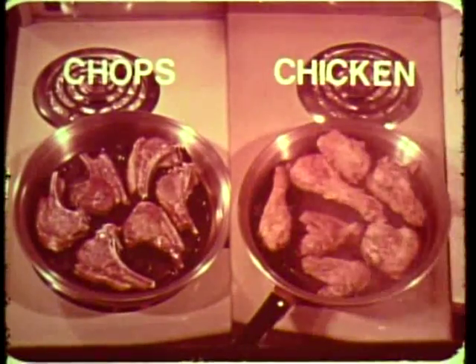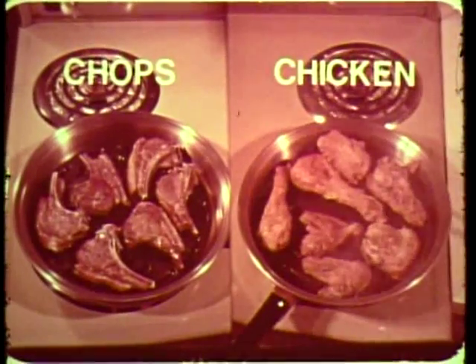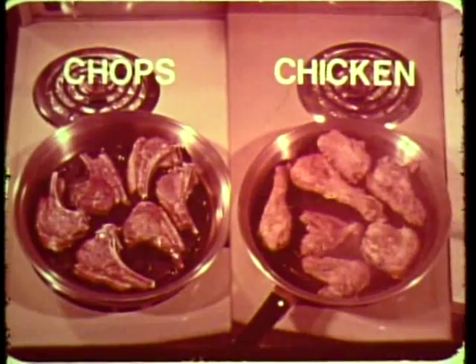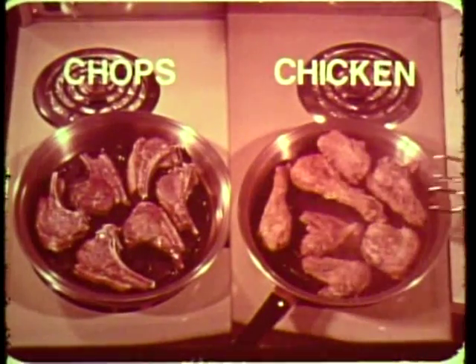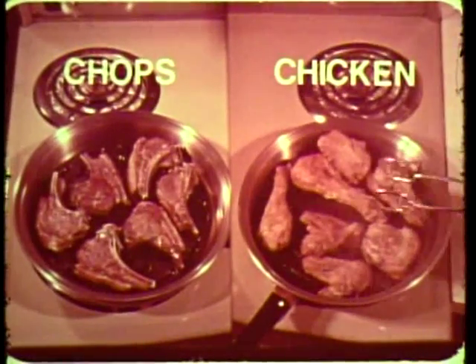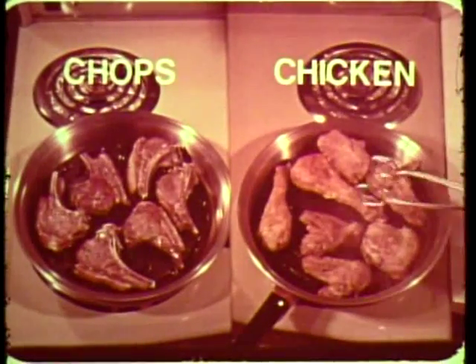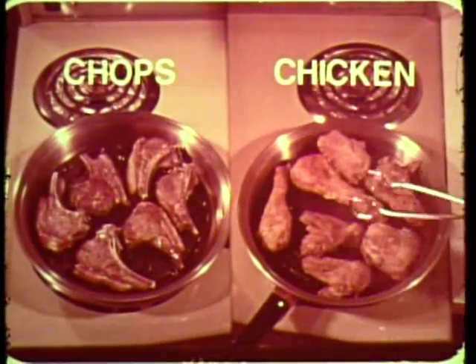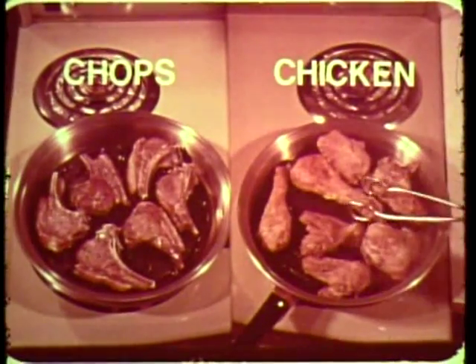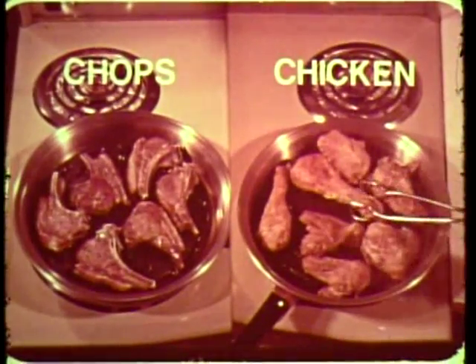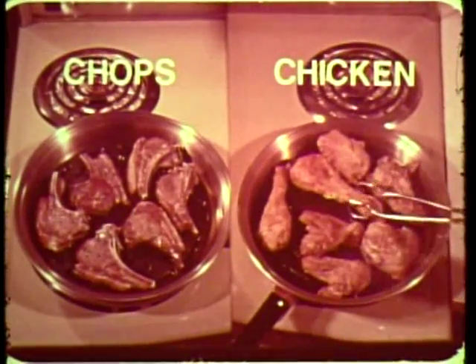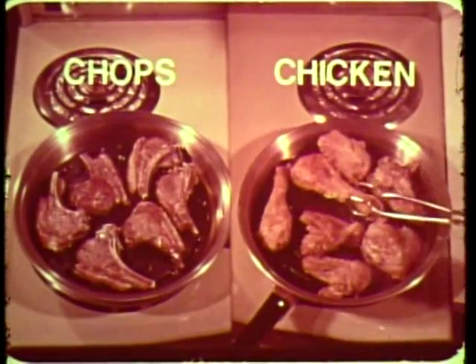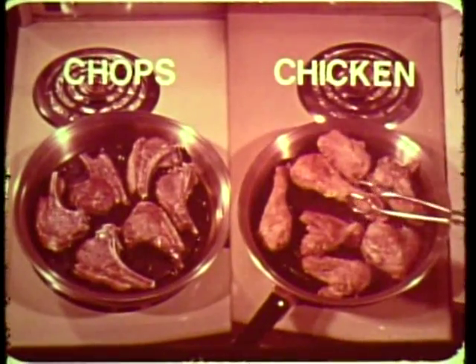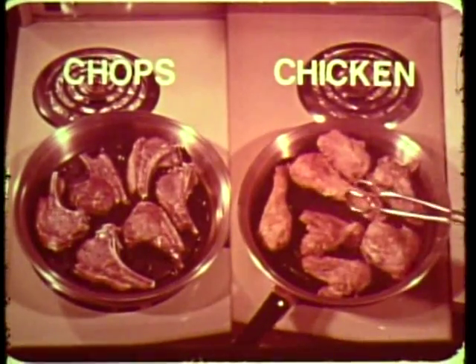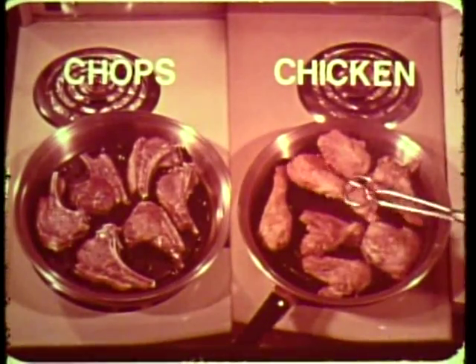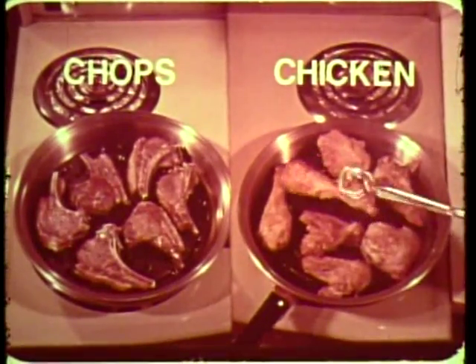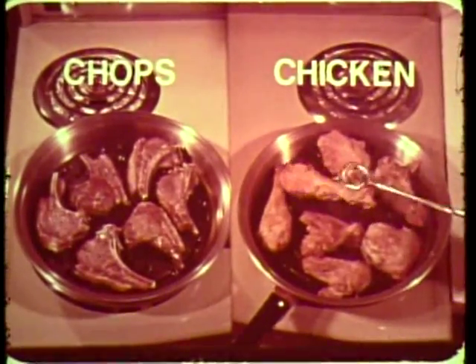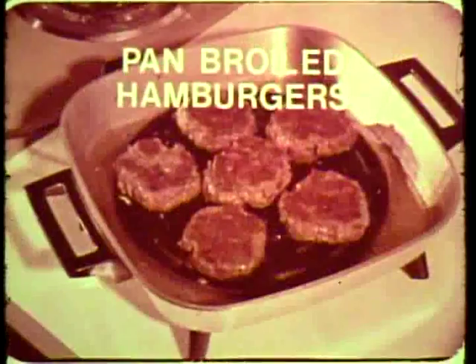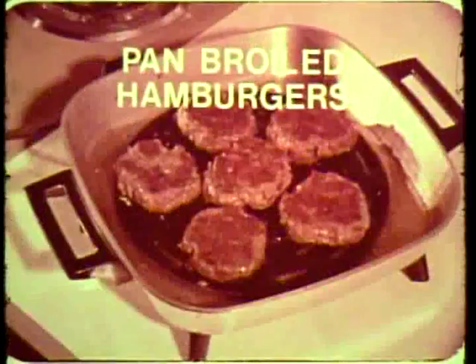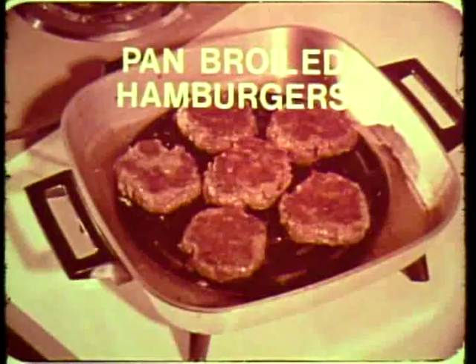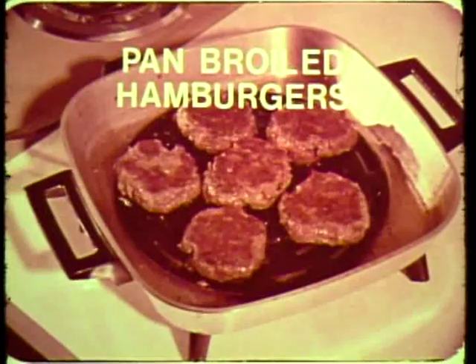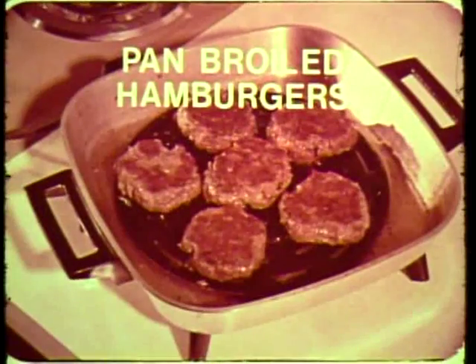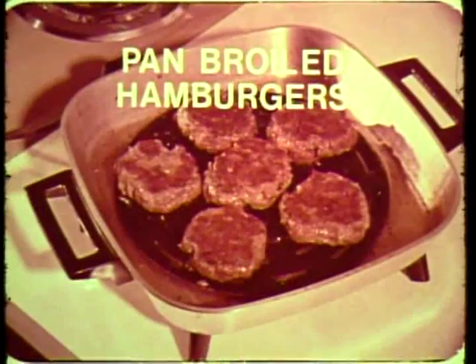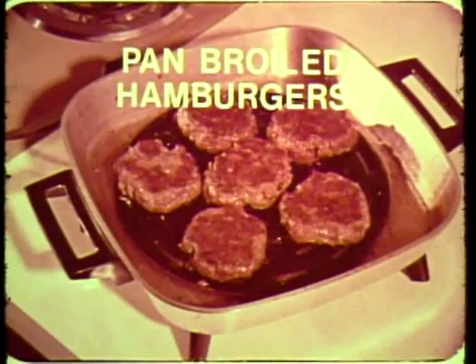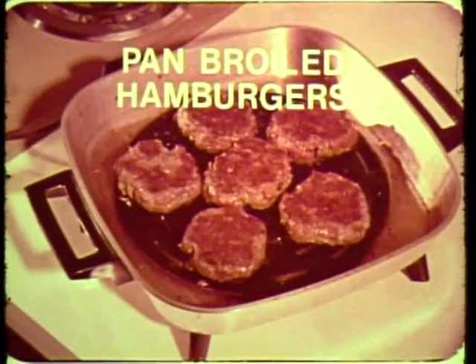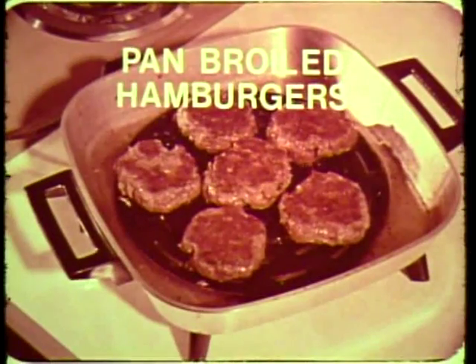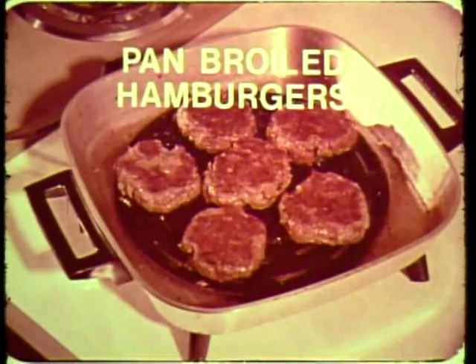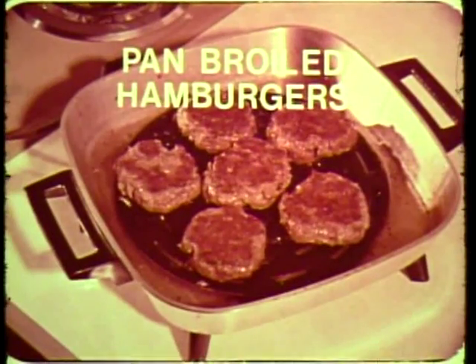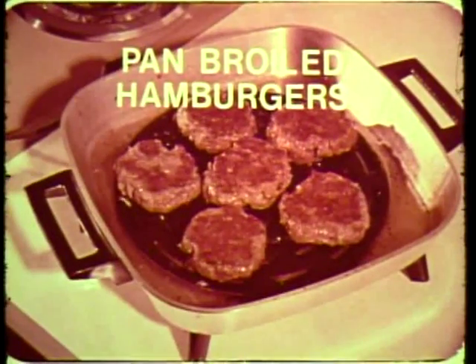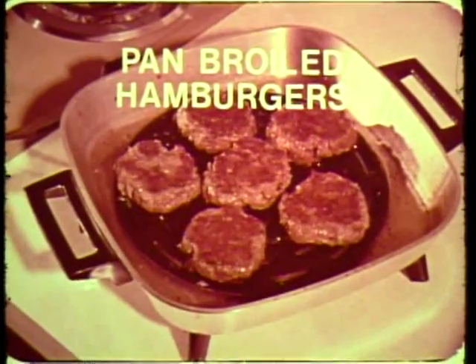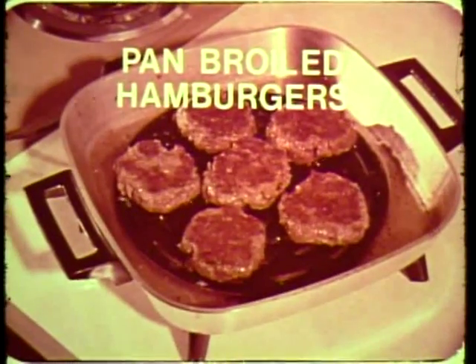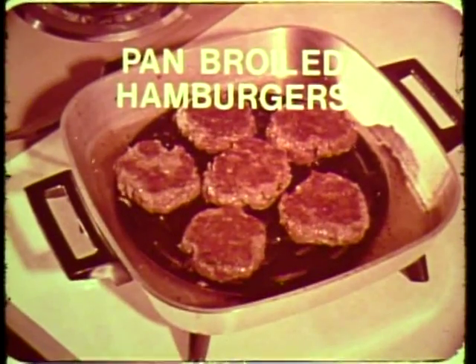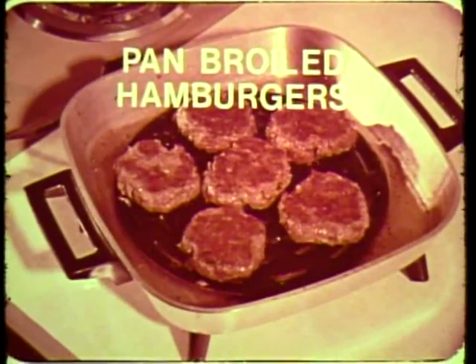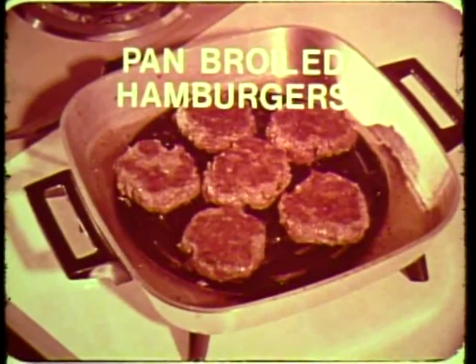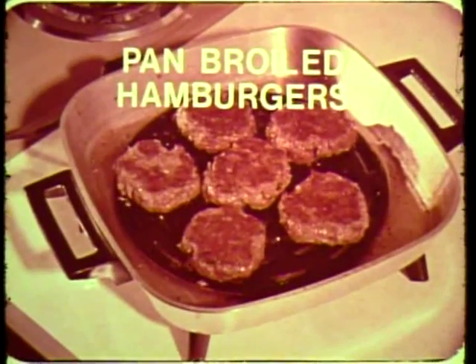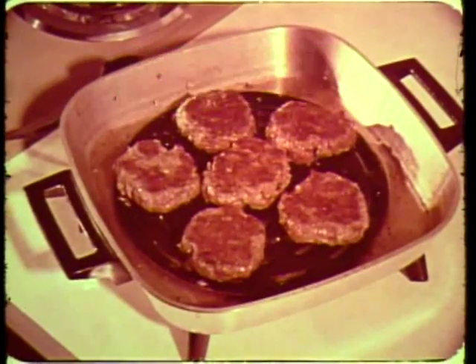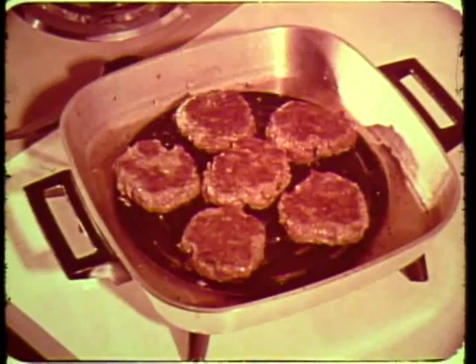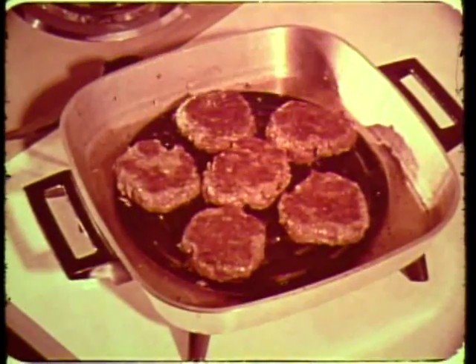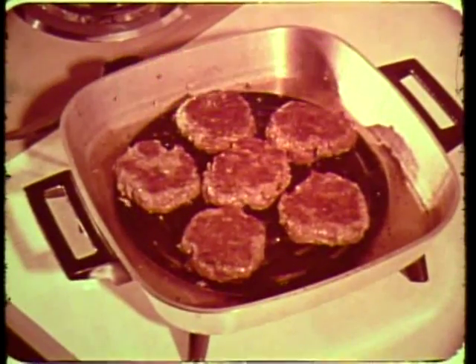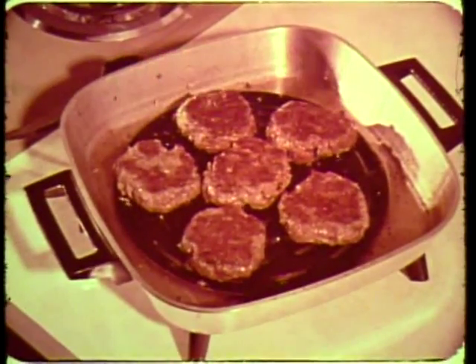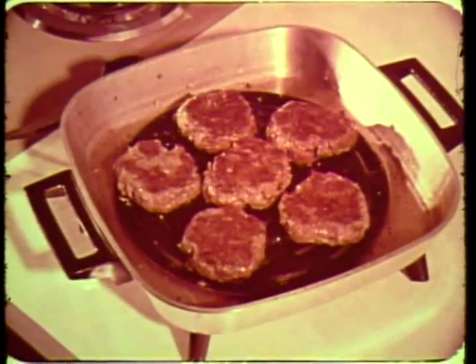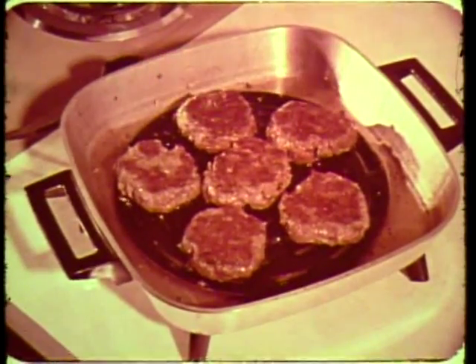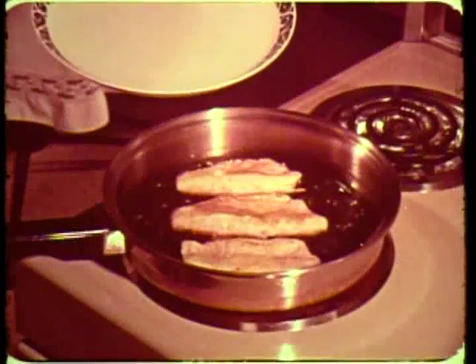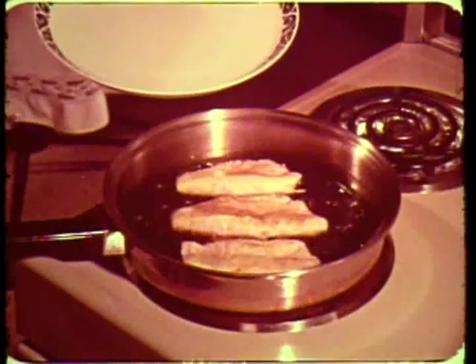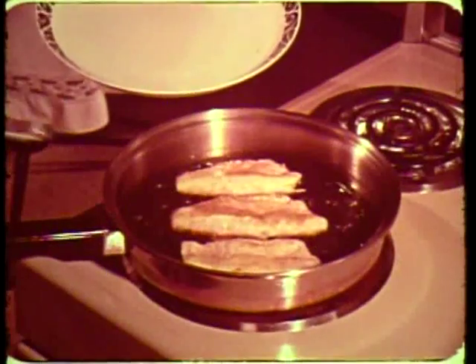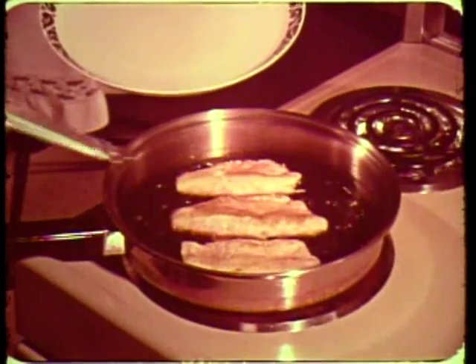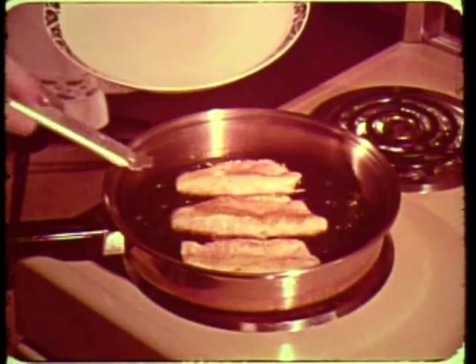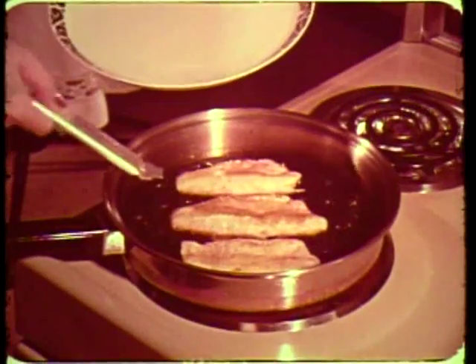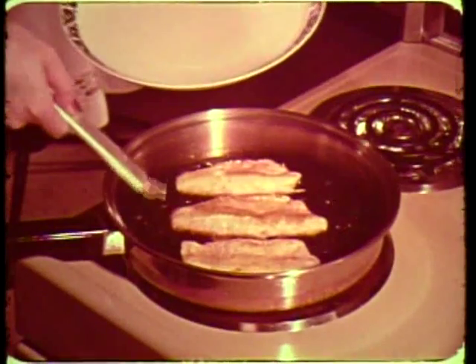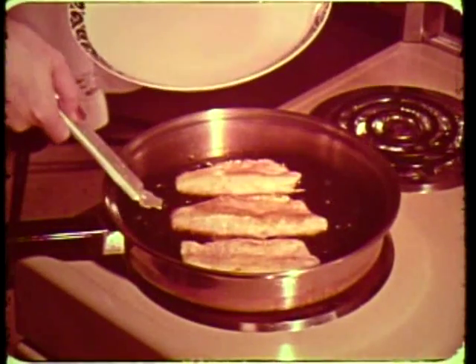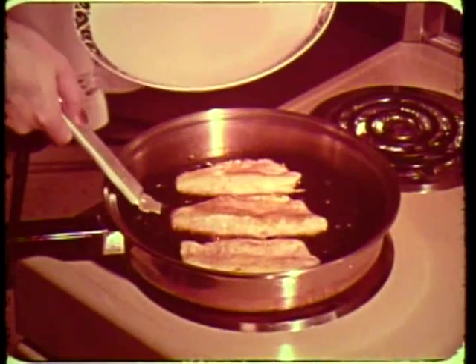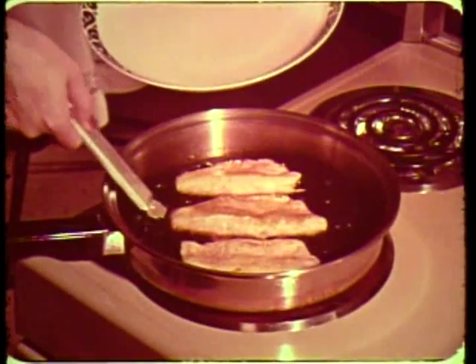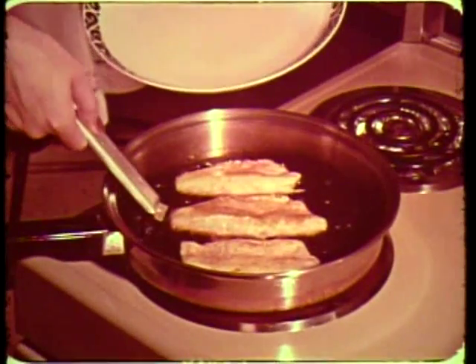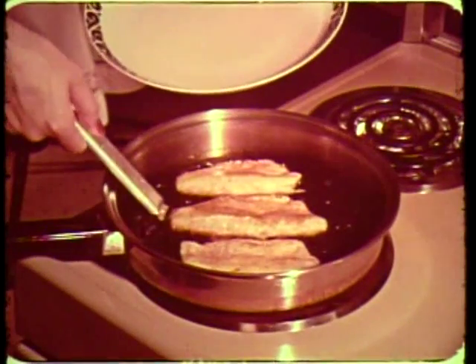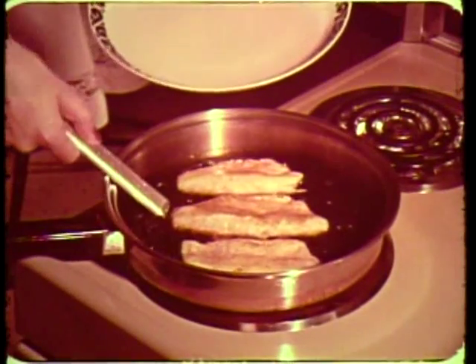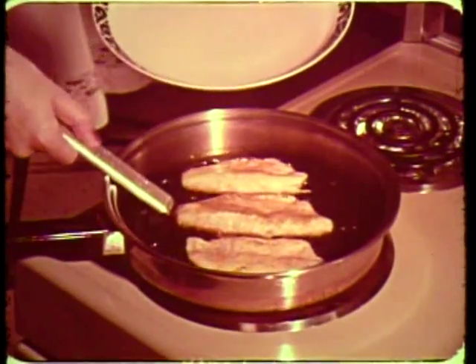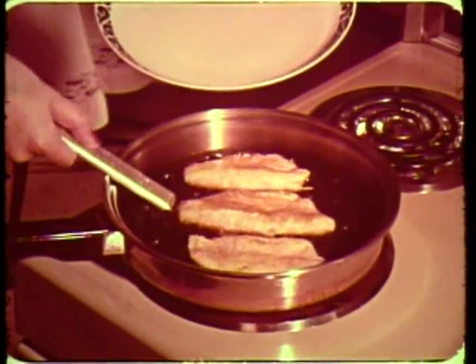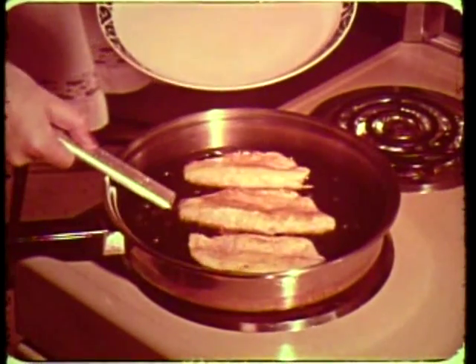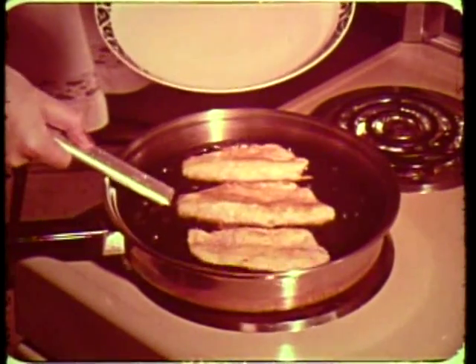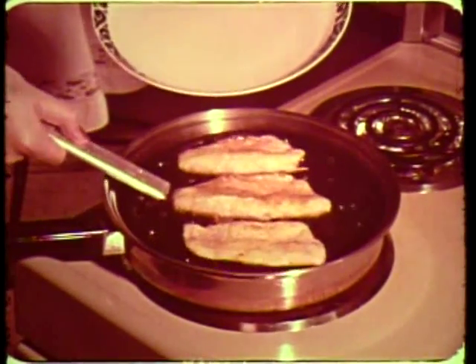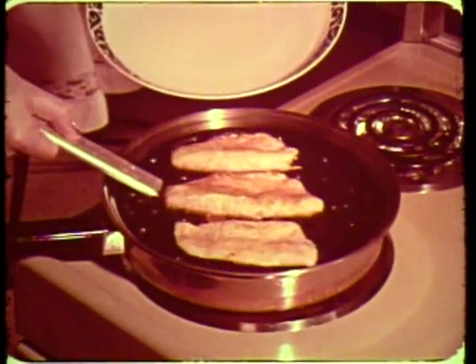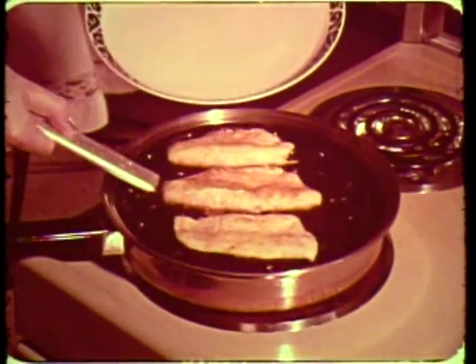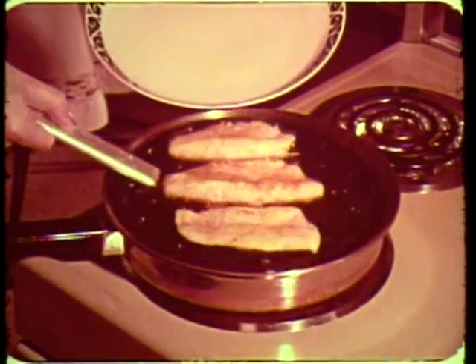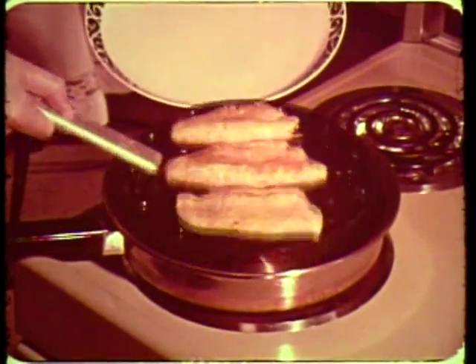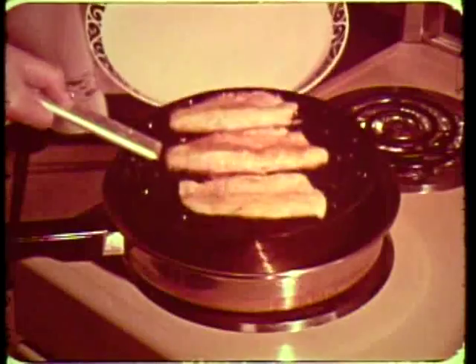free from that greasy aftertaste. Hamburgers so light and tasty, you'll love them. Imagine fish done to perfection in only minutes.